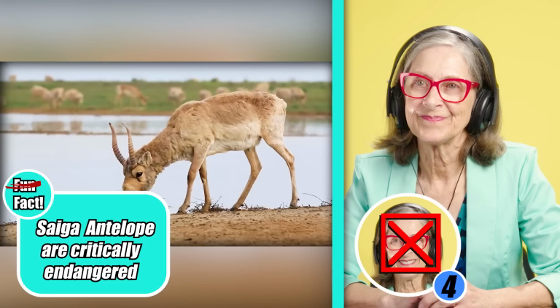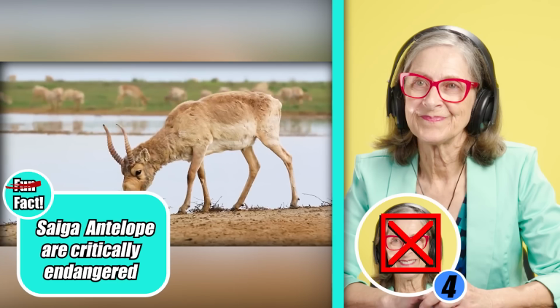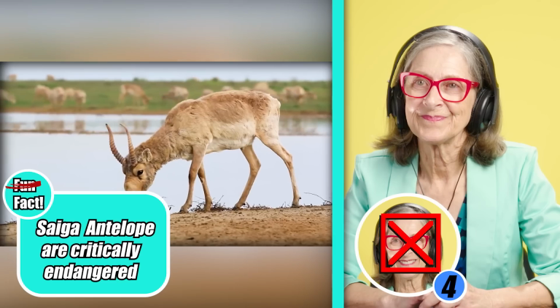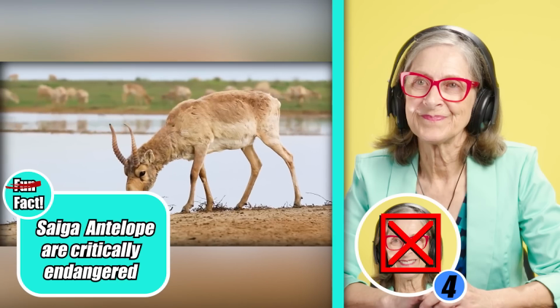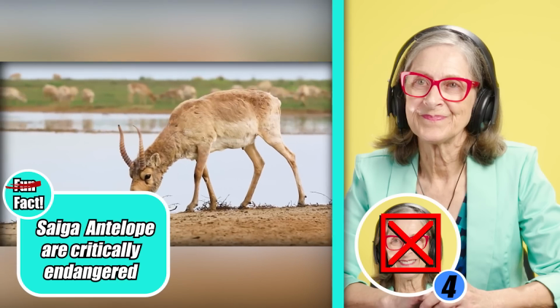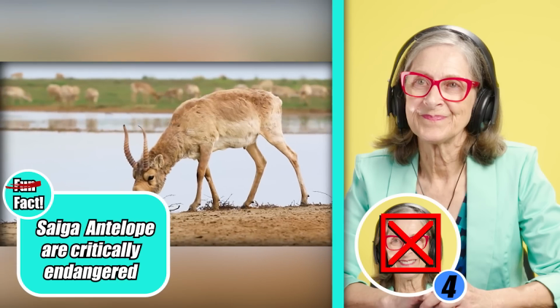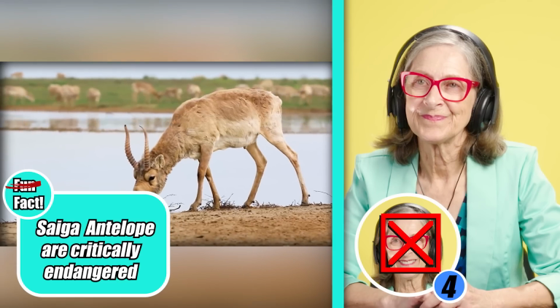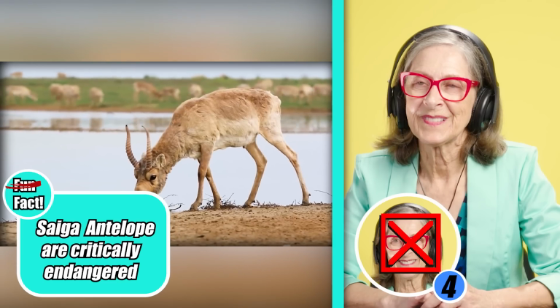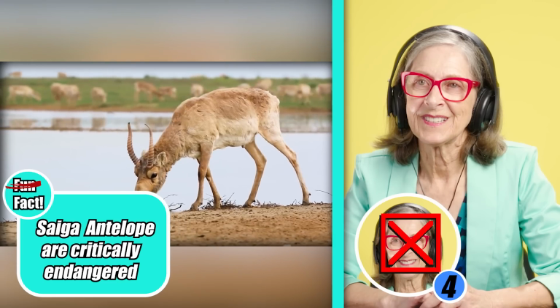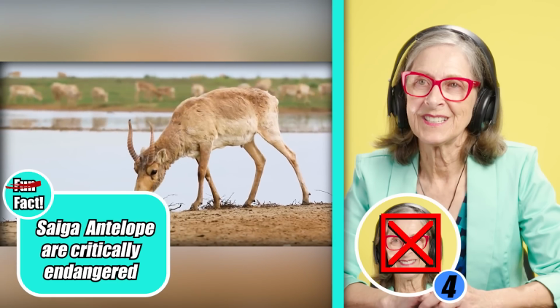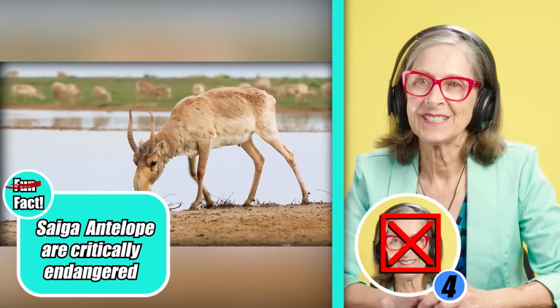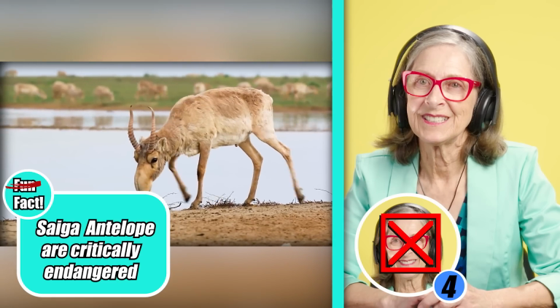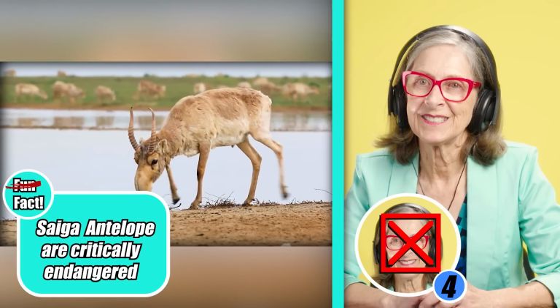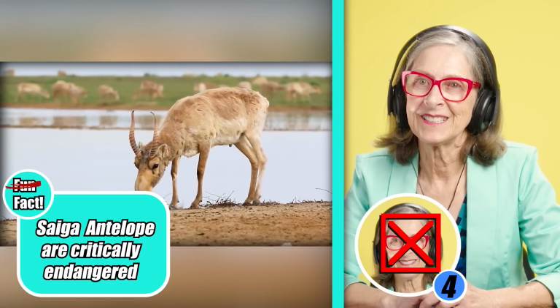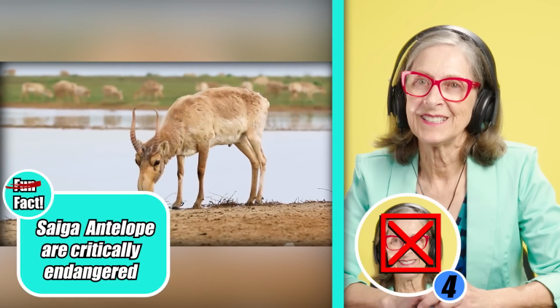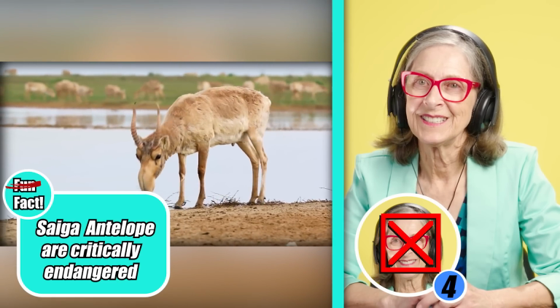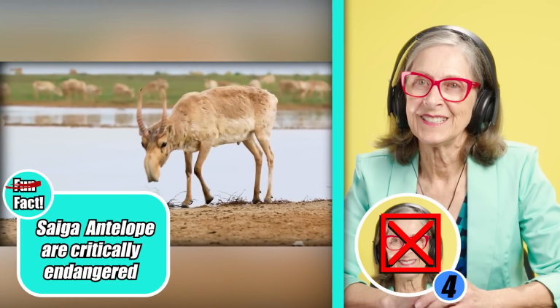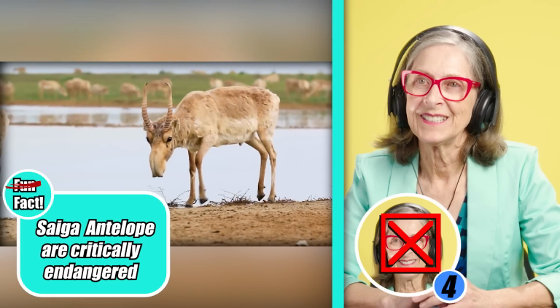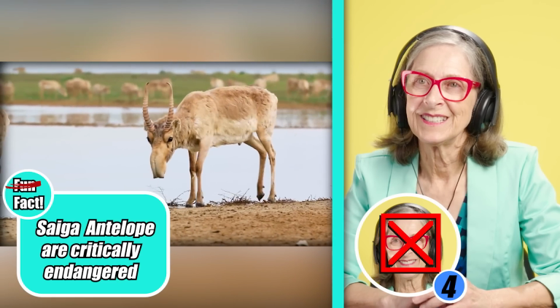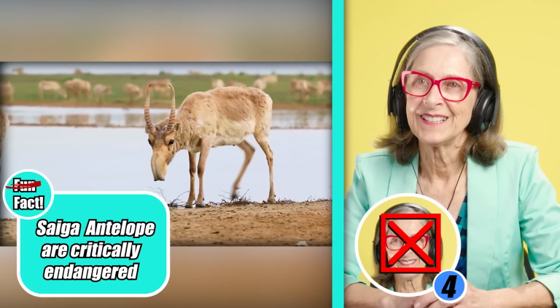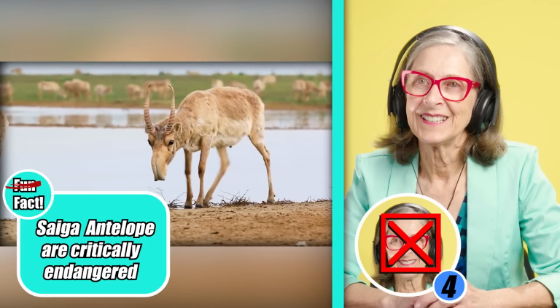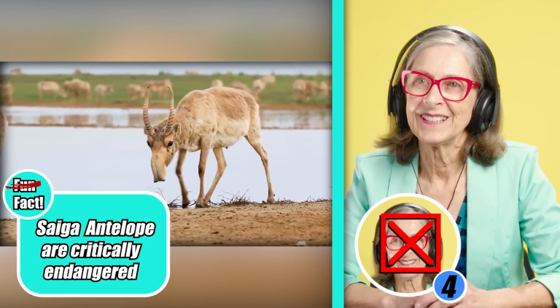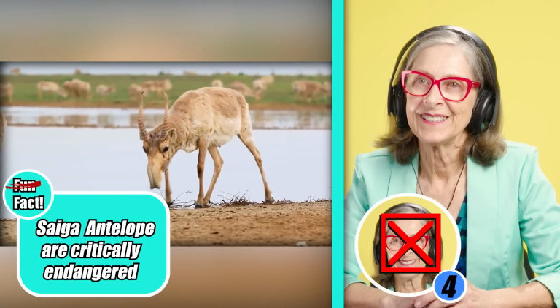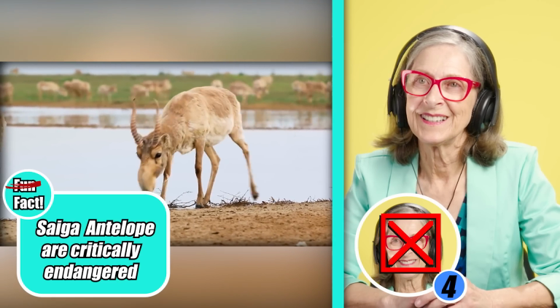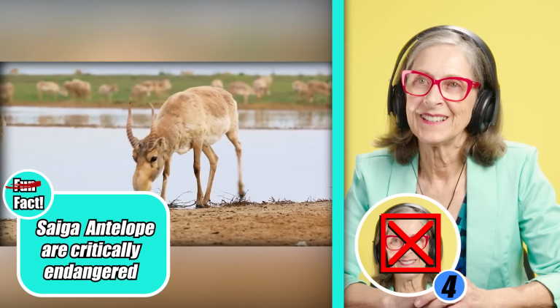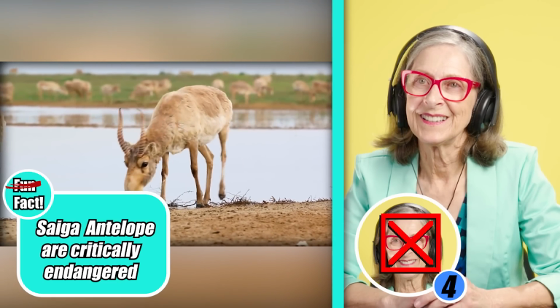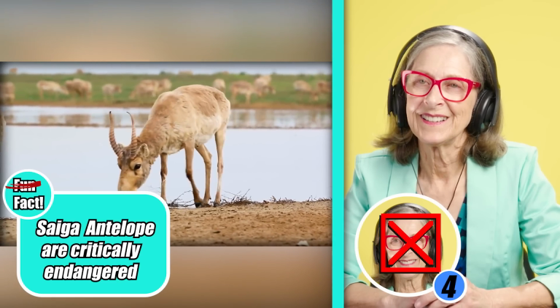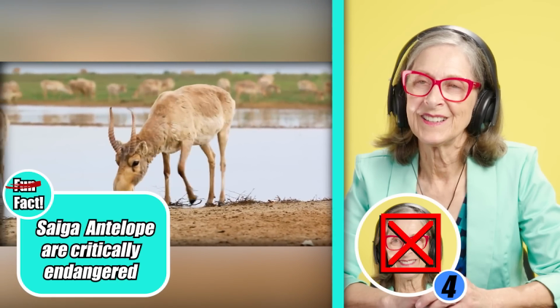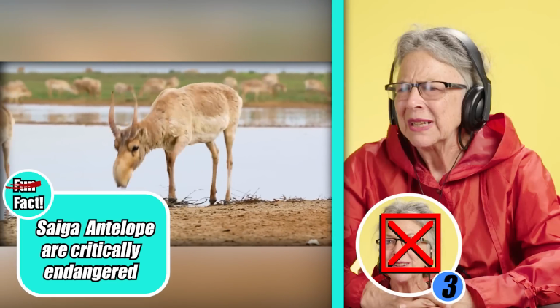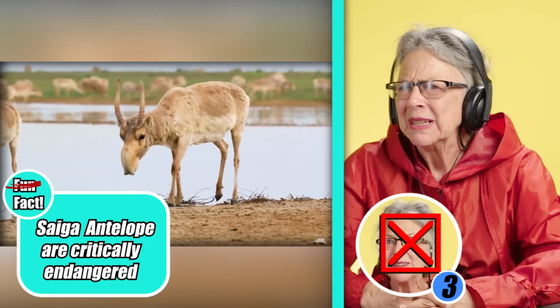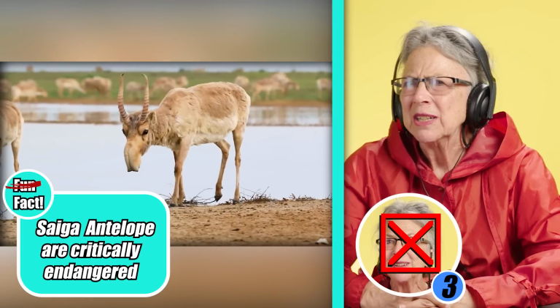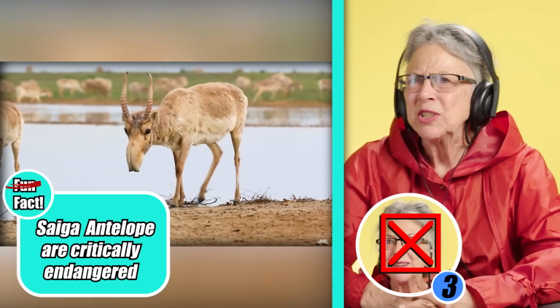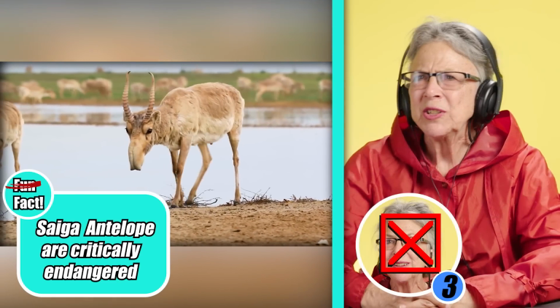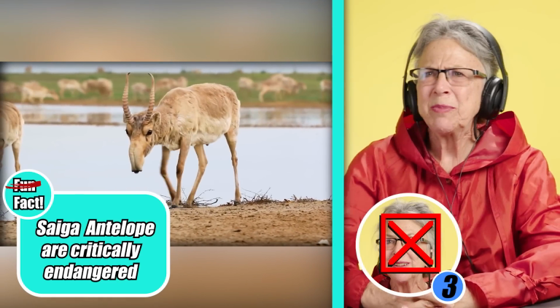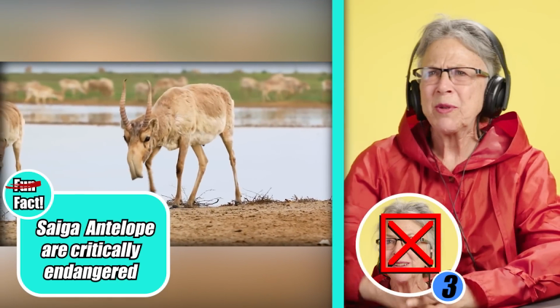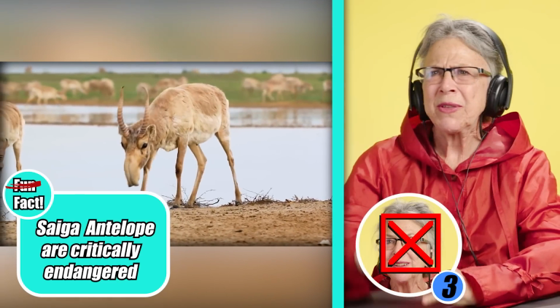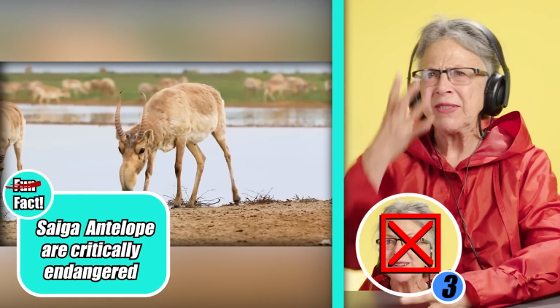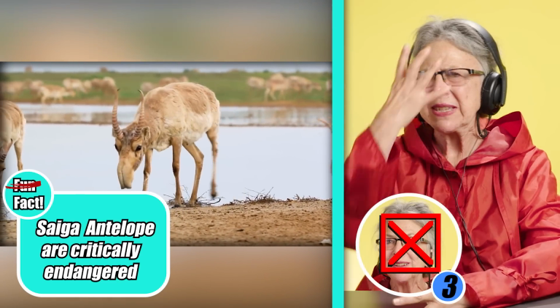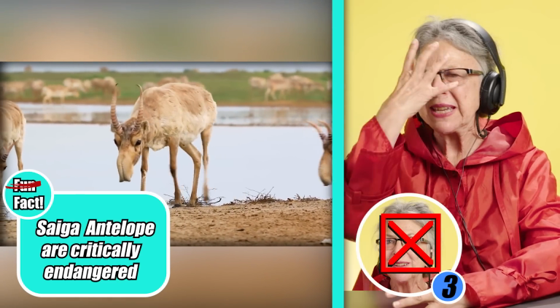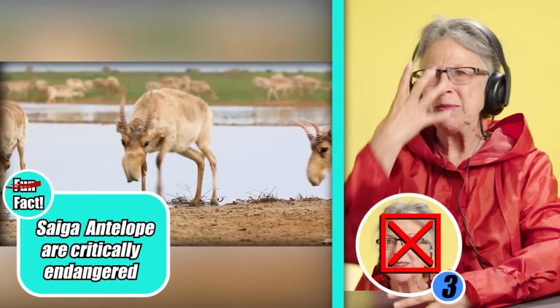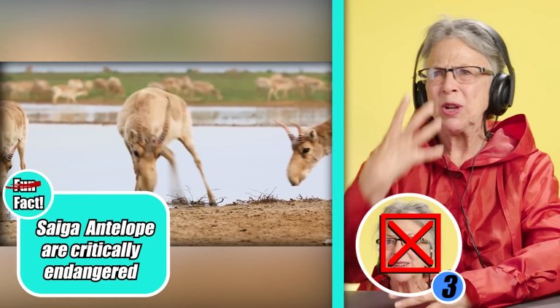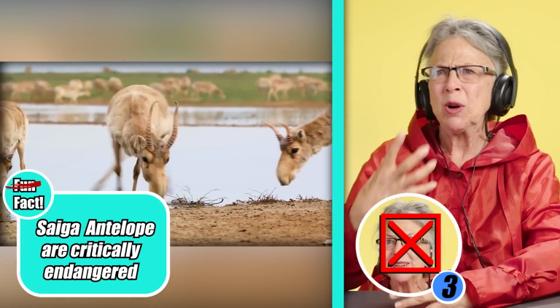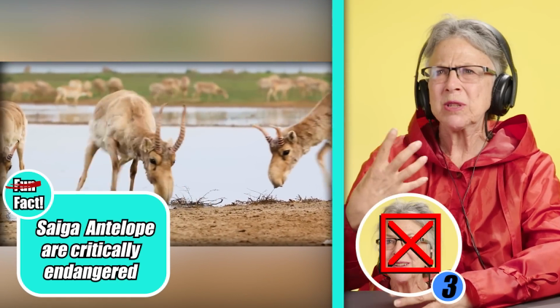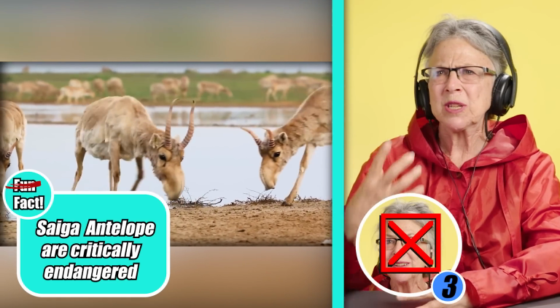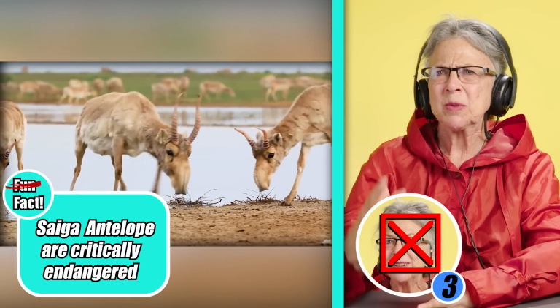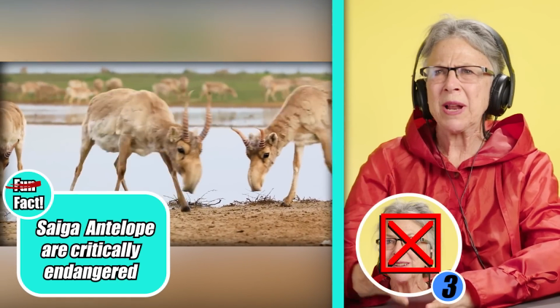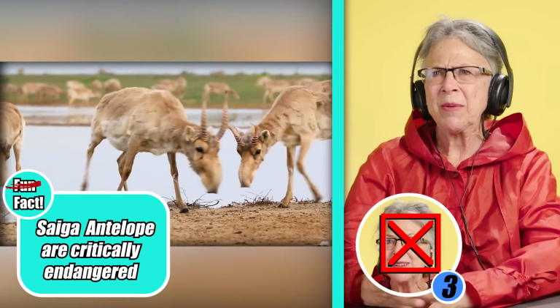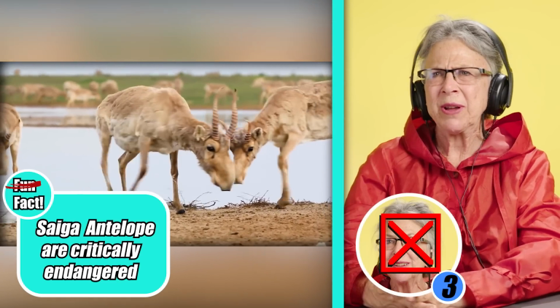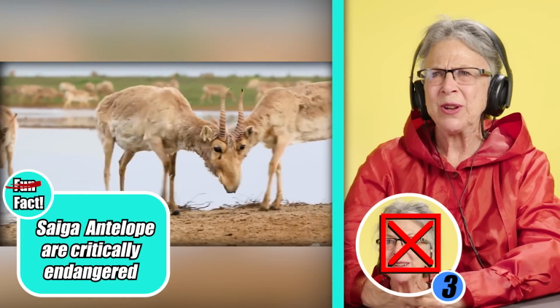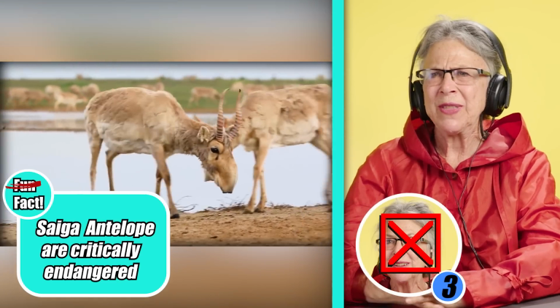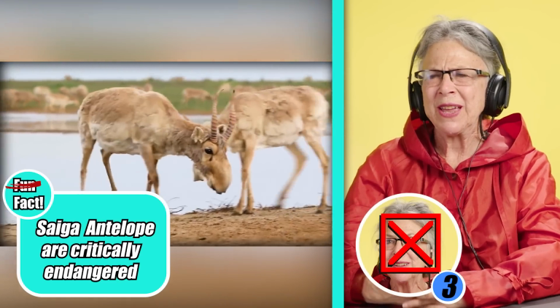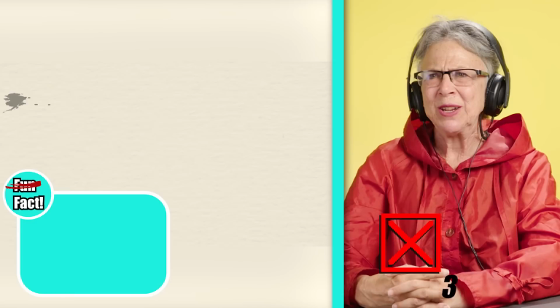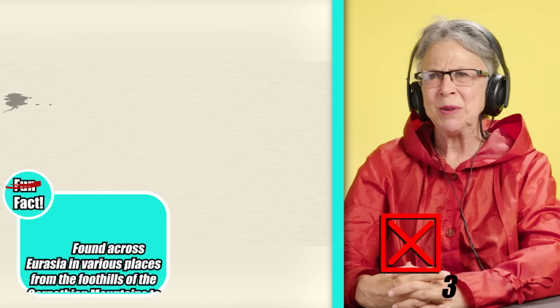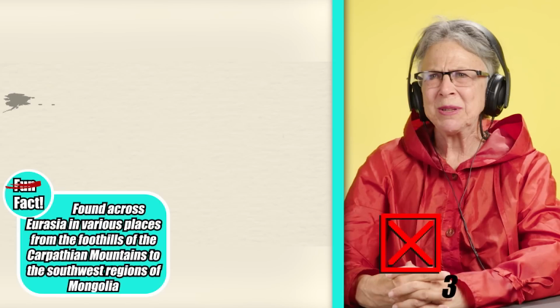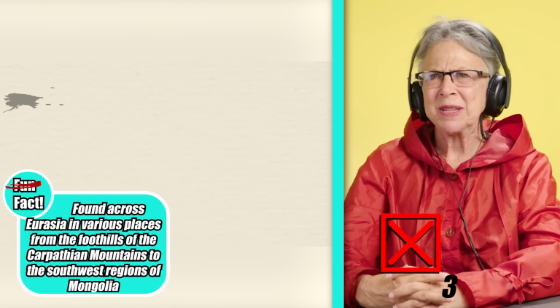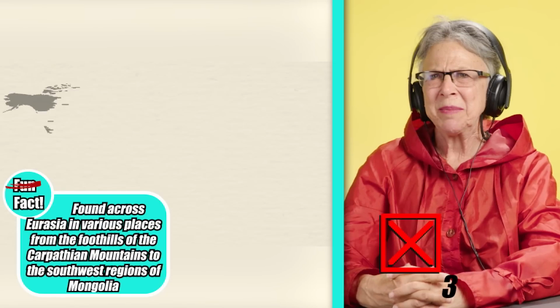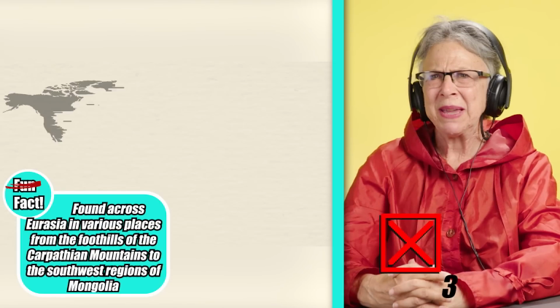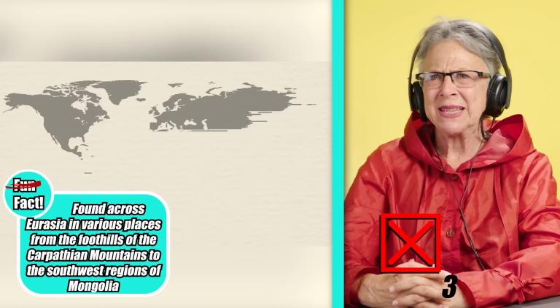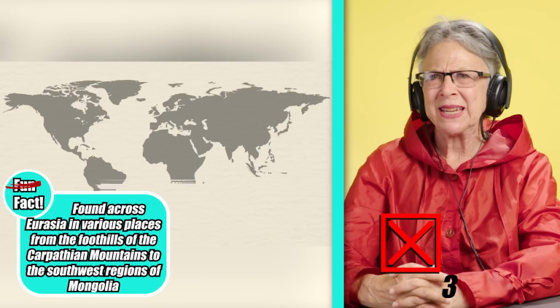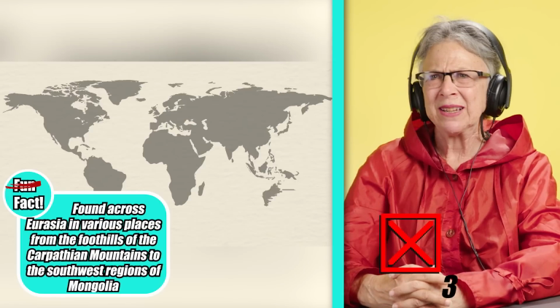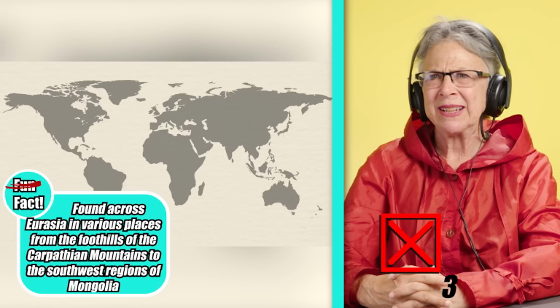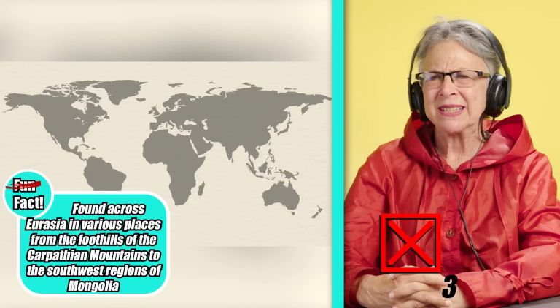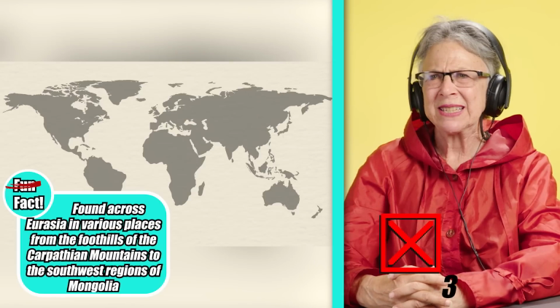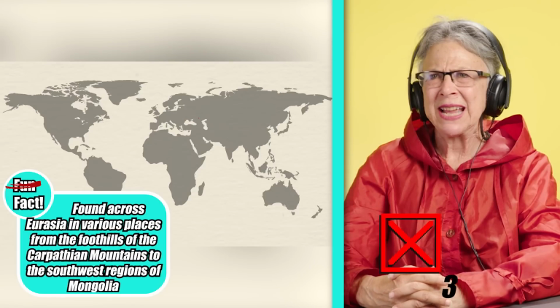And there are two subspecies — the Russian saiga. Do they both have the same nose? That nose is amazing, that snout.